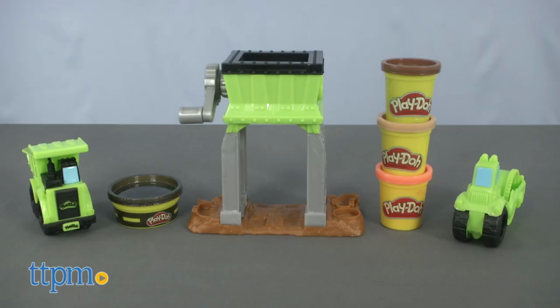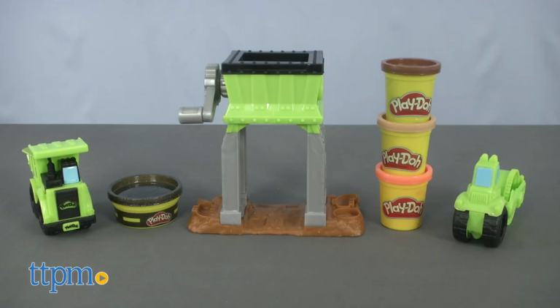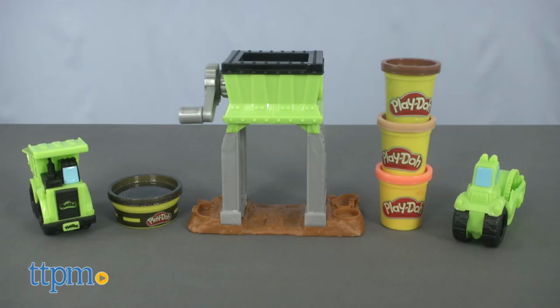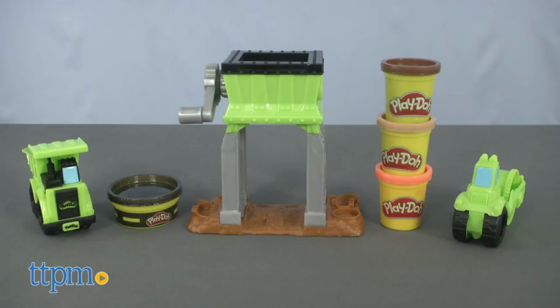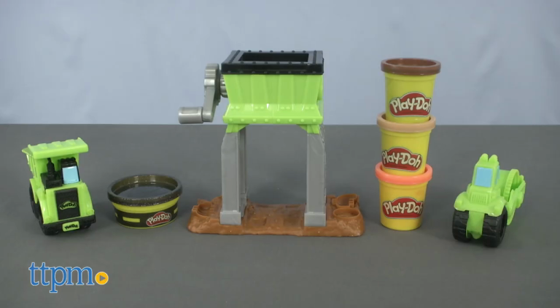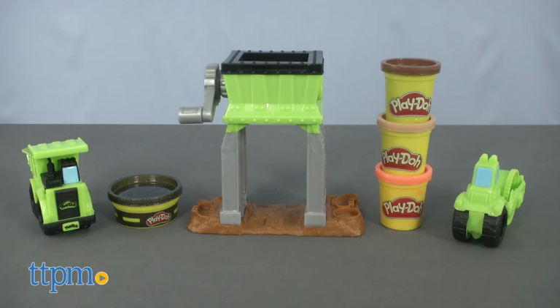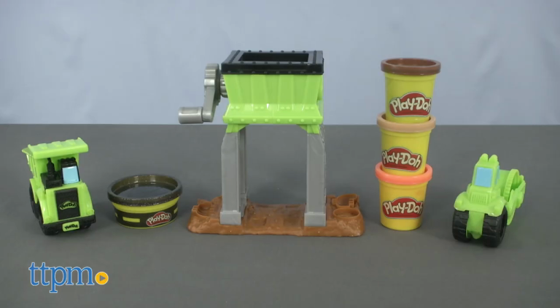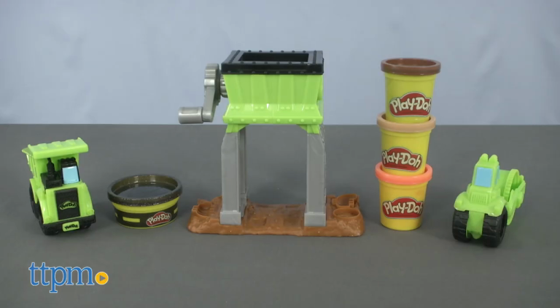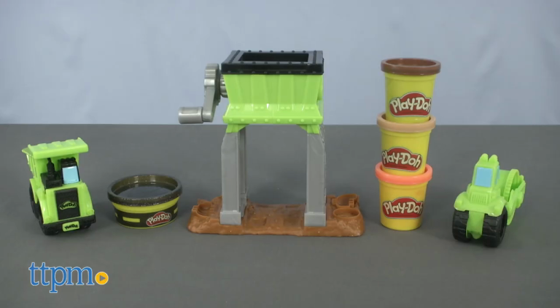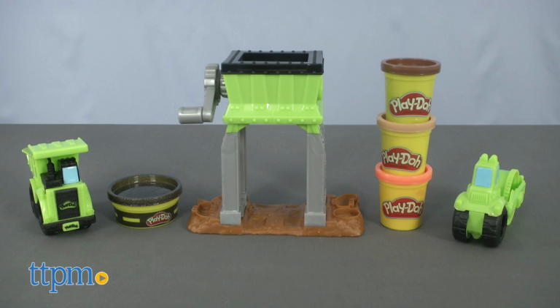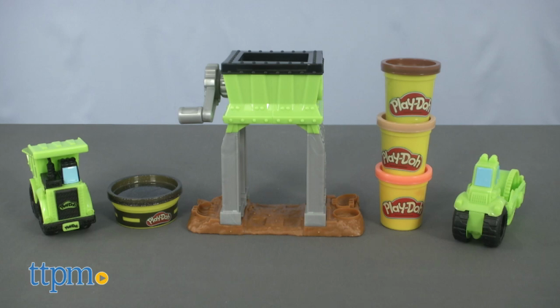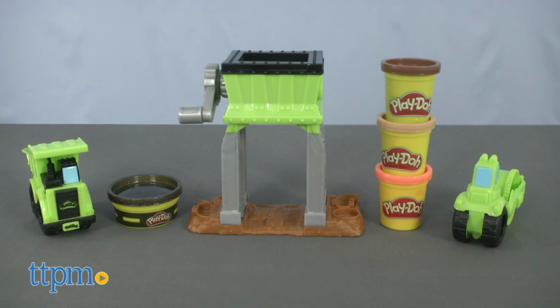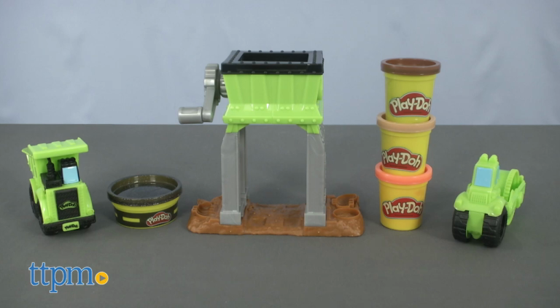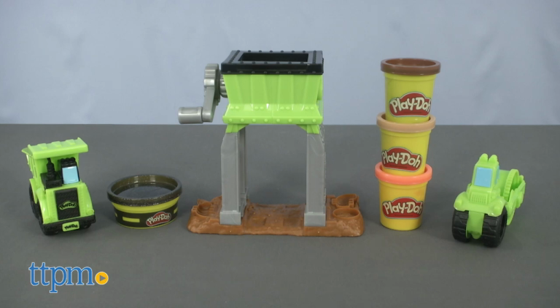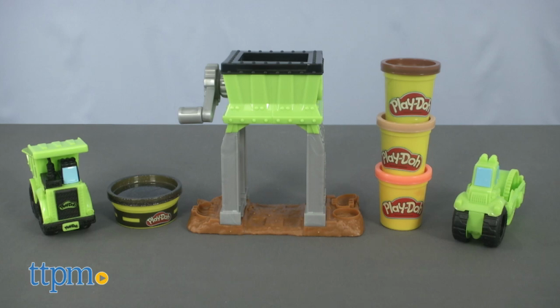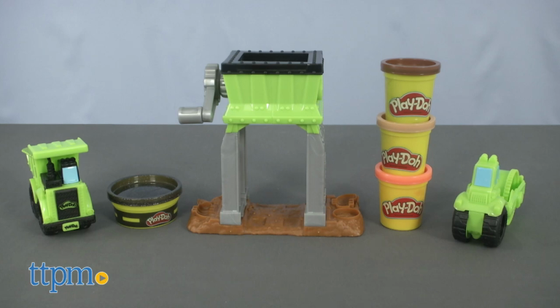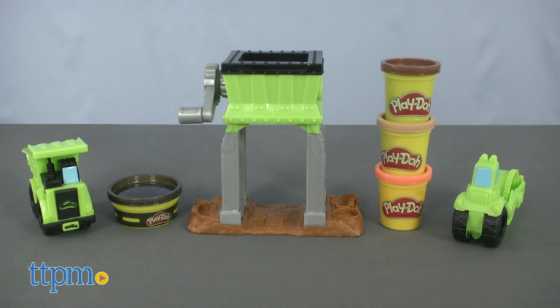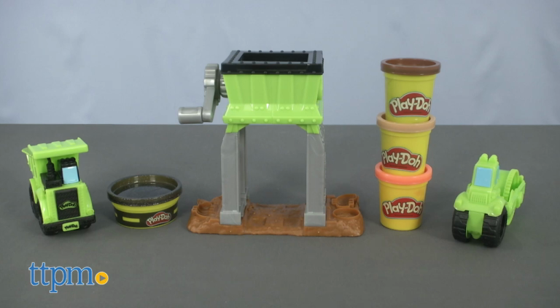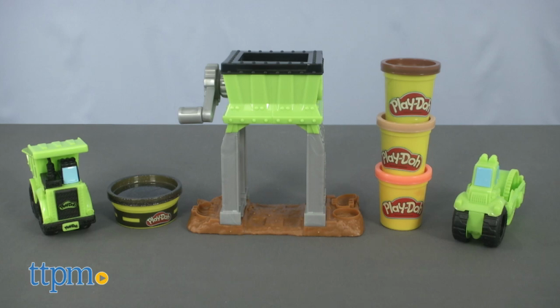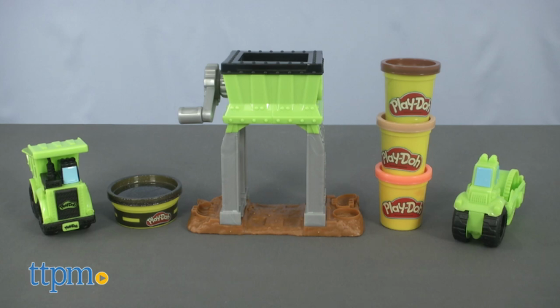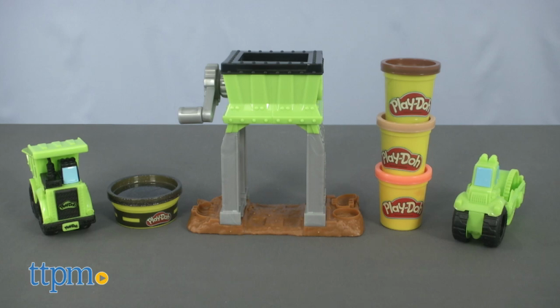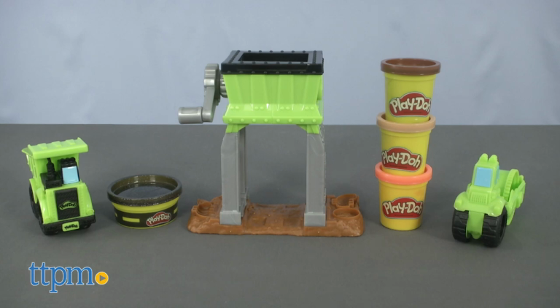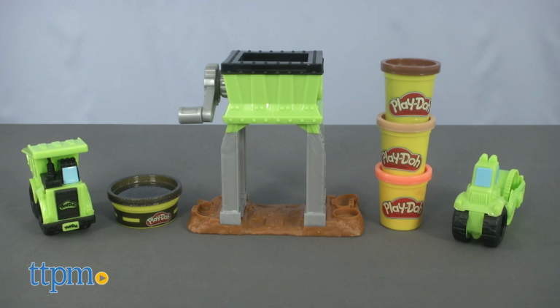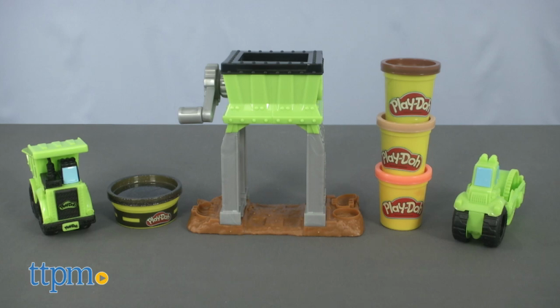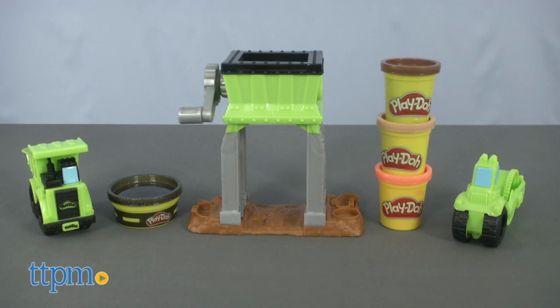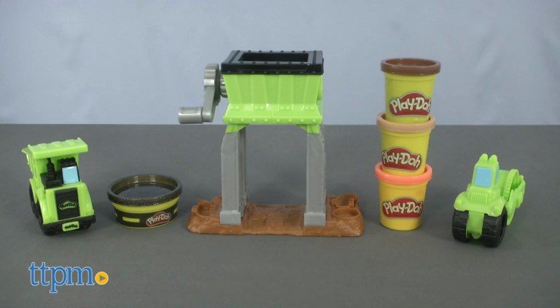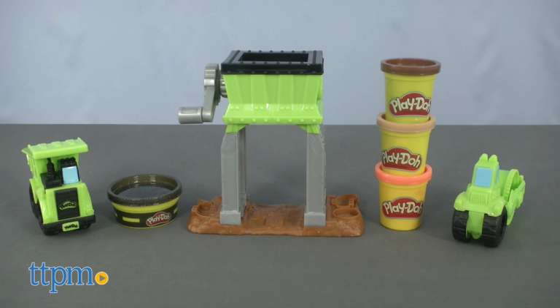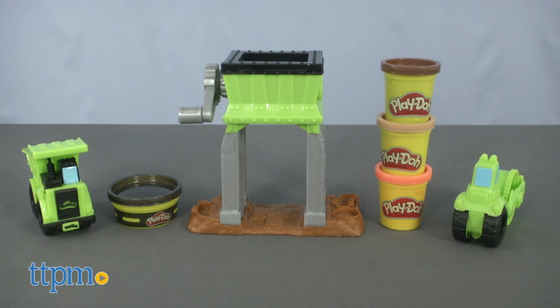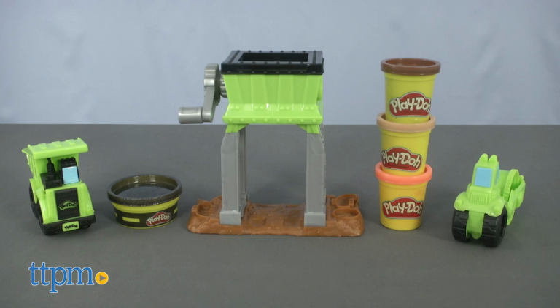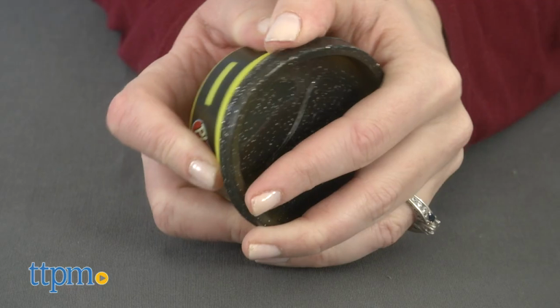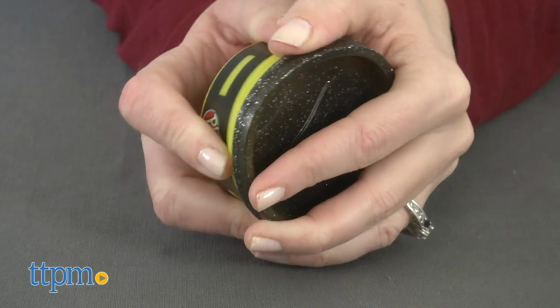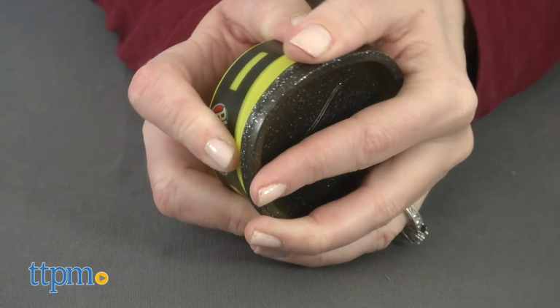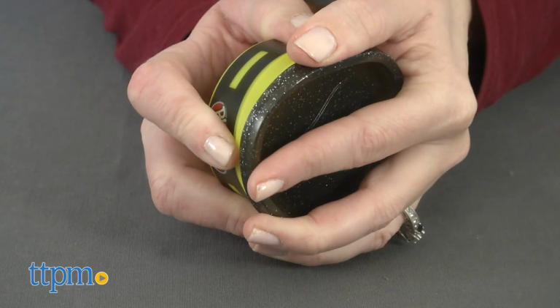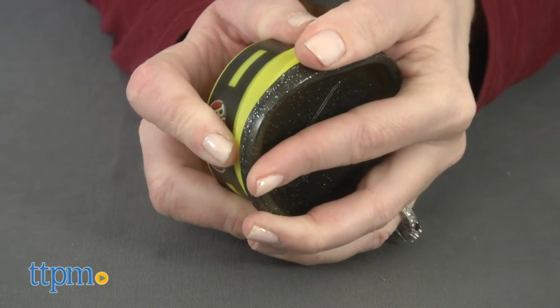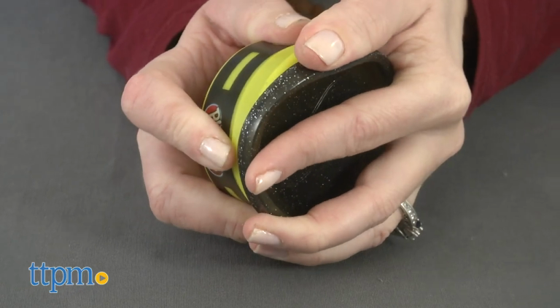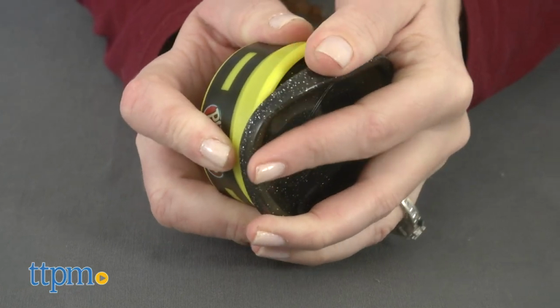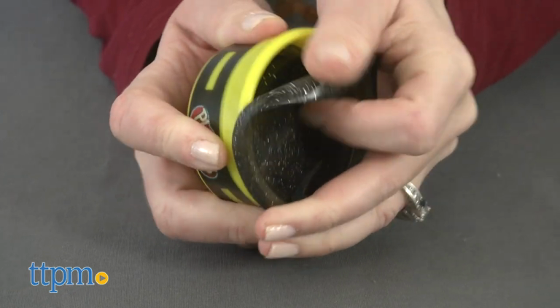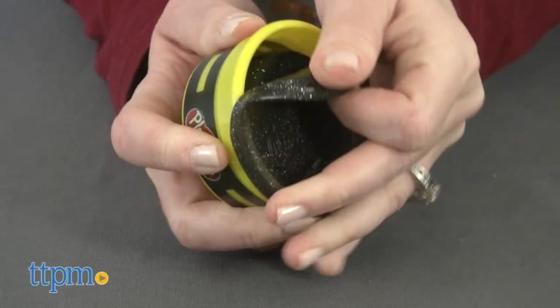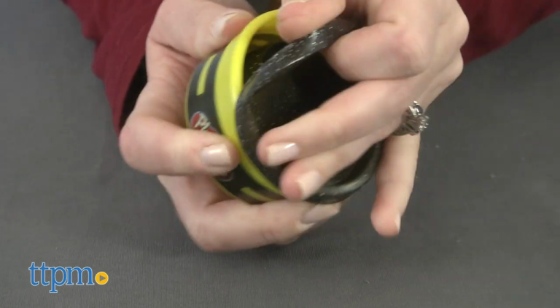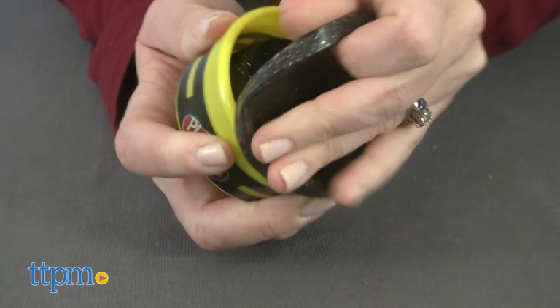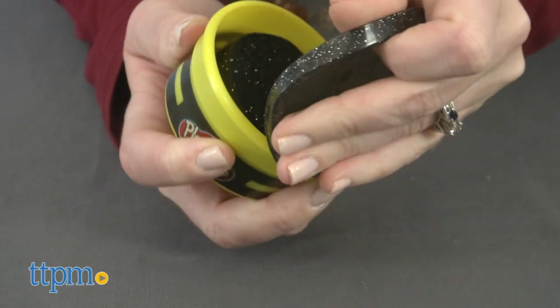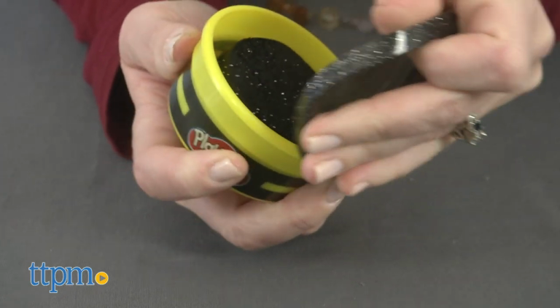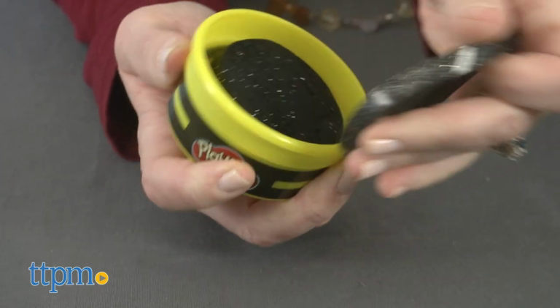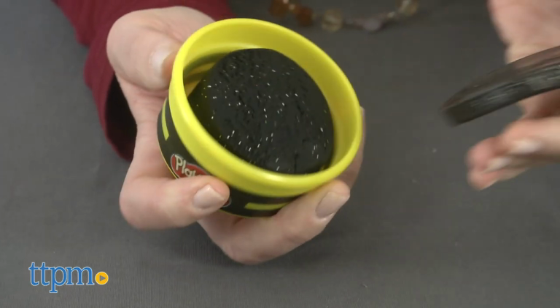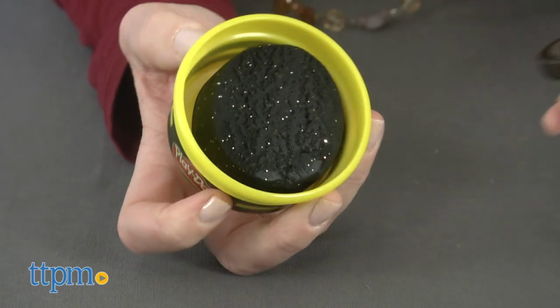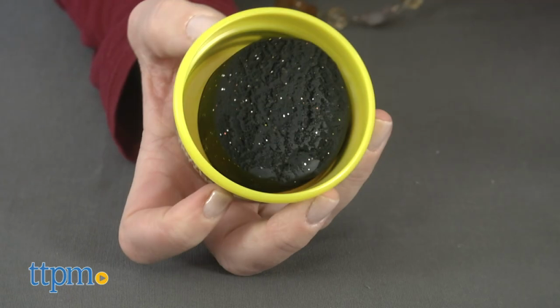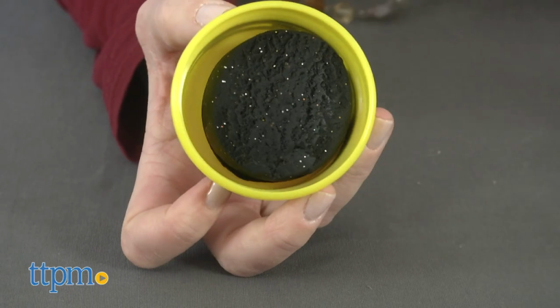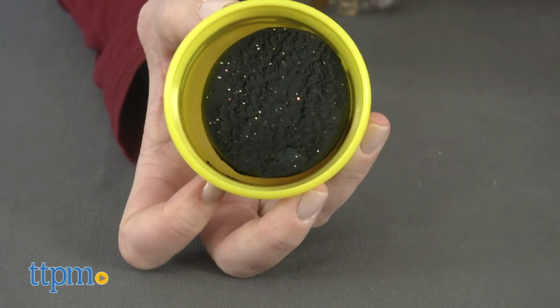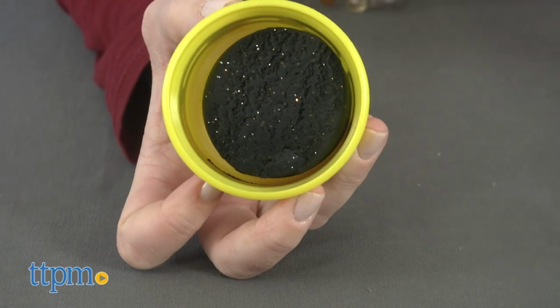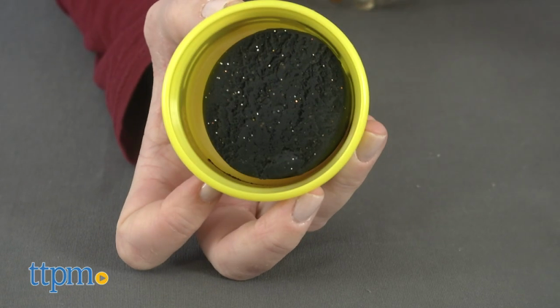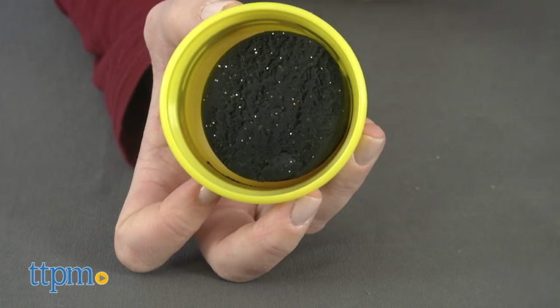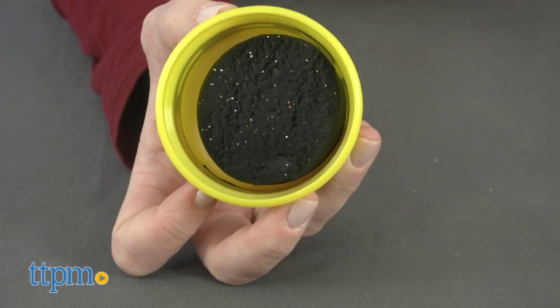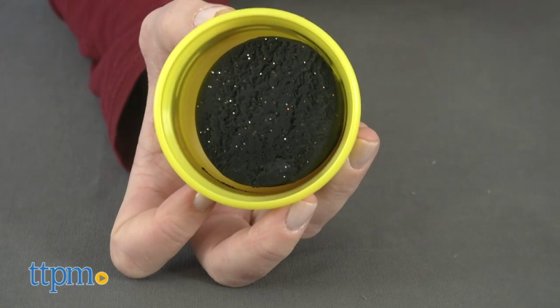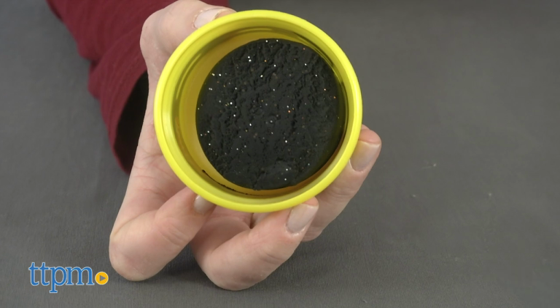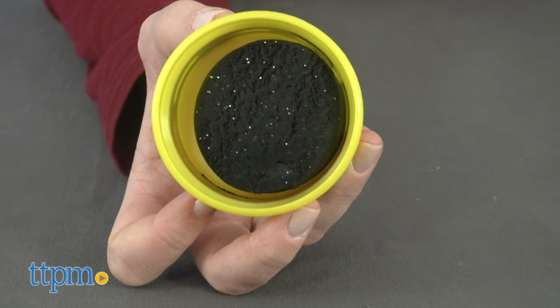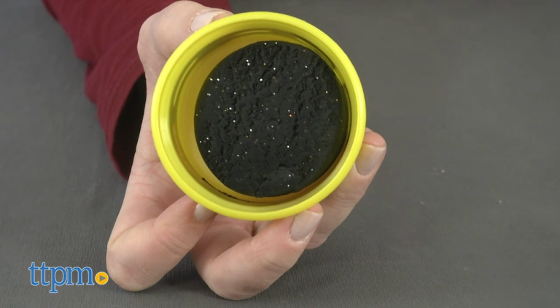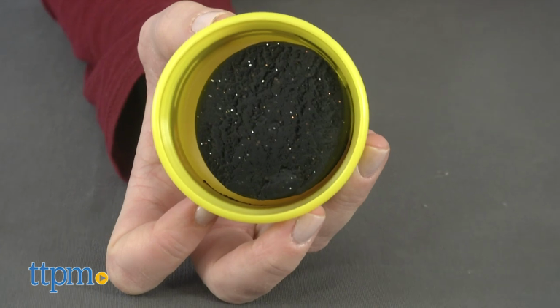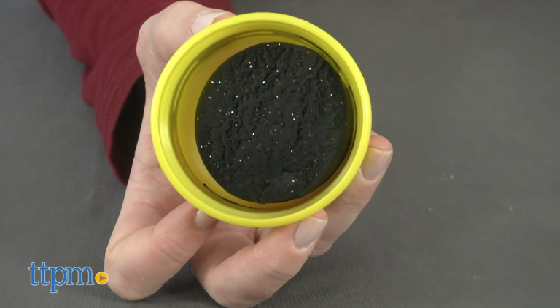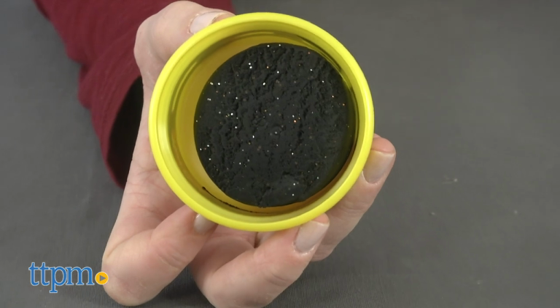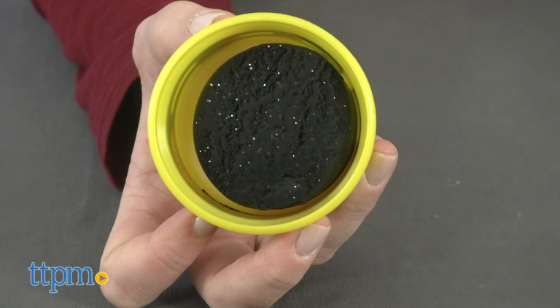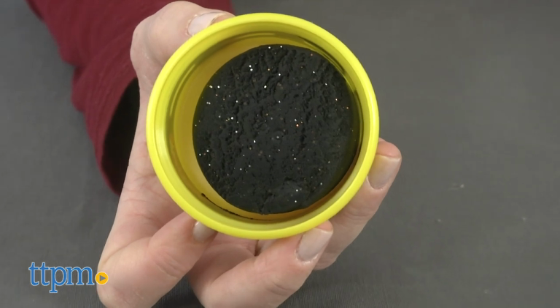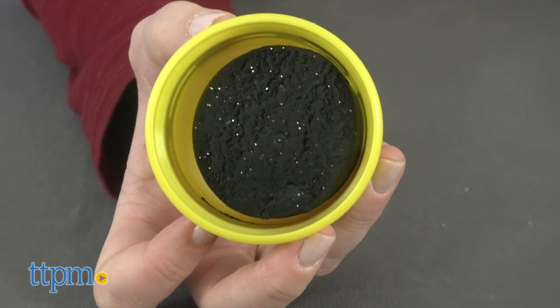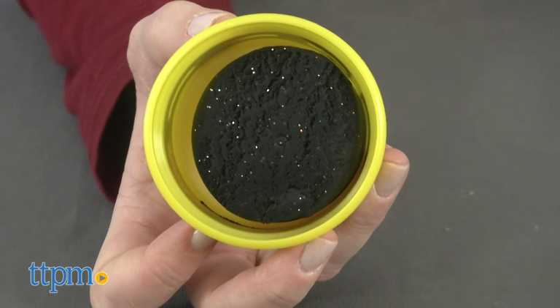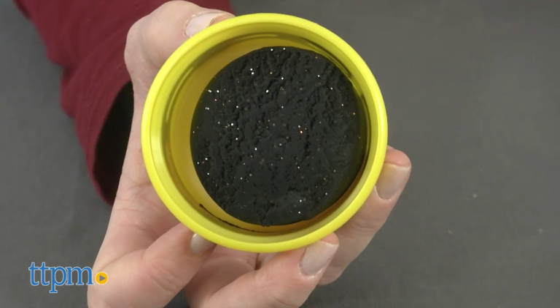This mixes construction vehicle play with creative Play-Doh play and introduces the new Build-In Compound, with visual textures that look like different building materials.